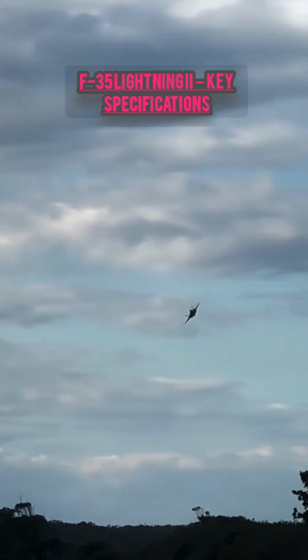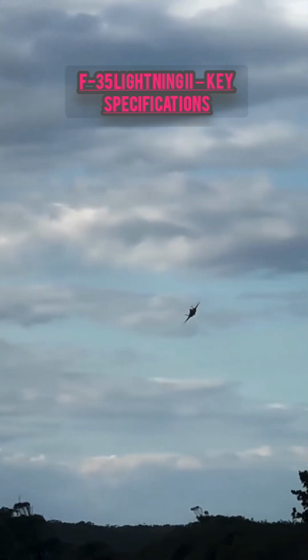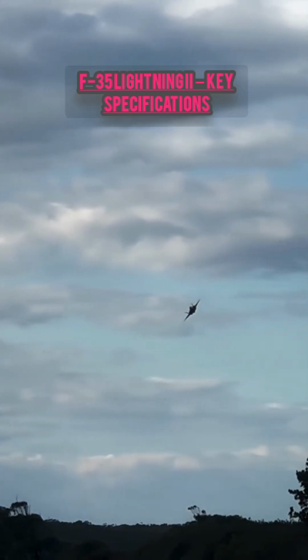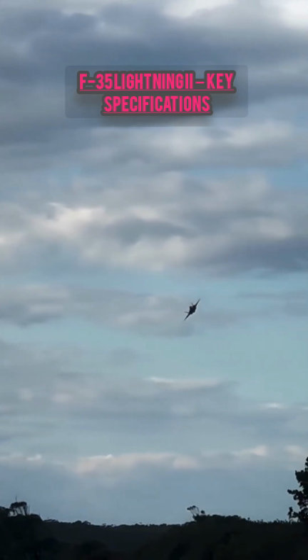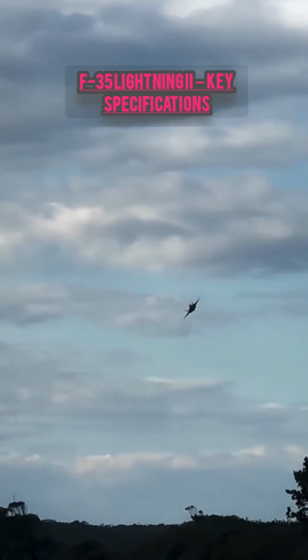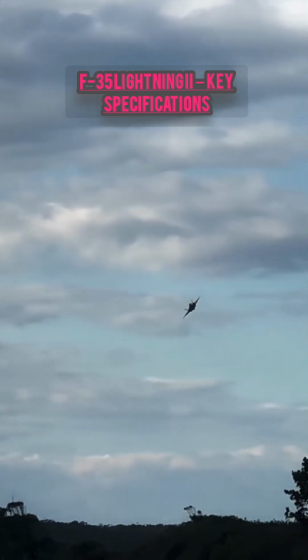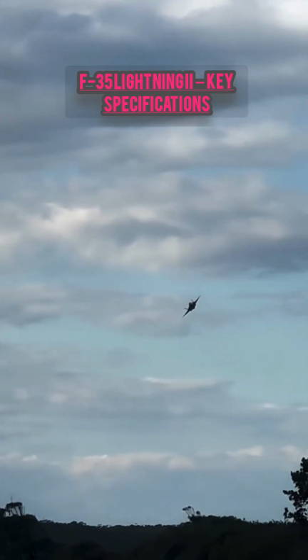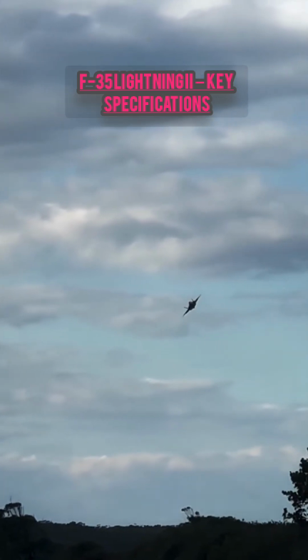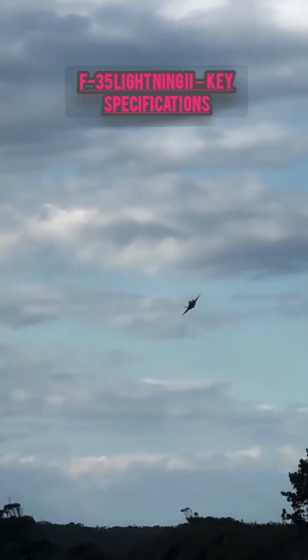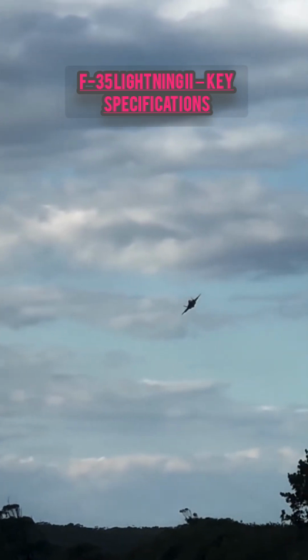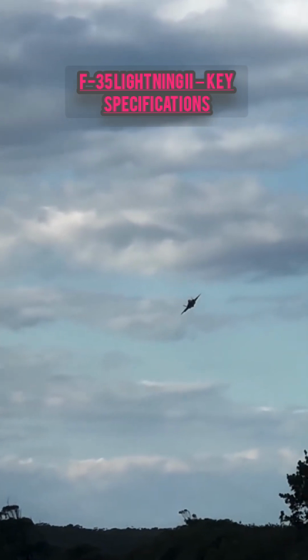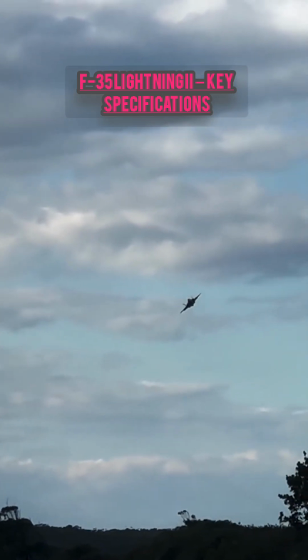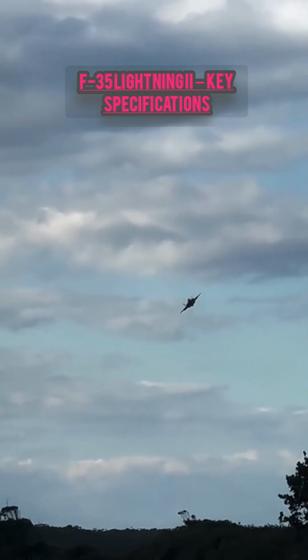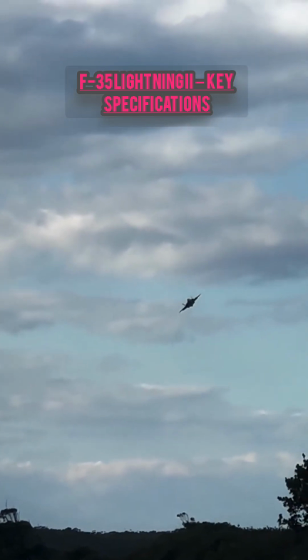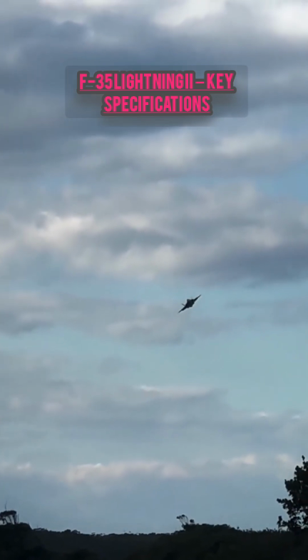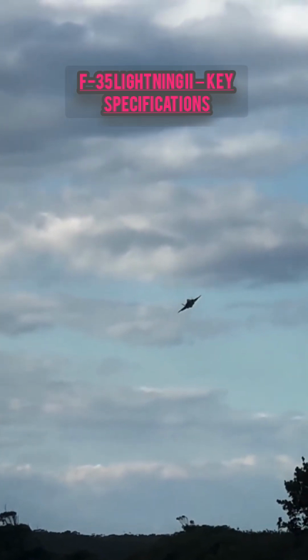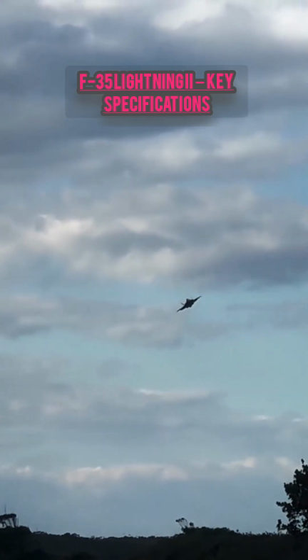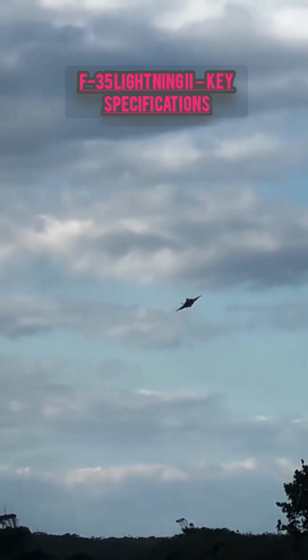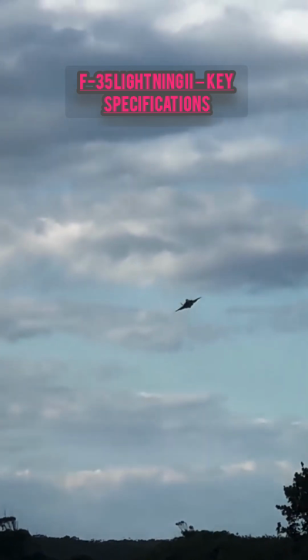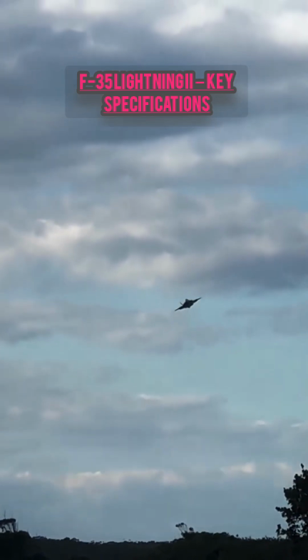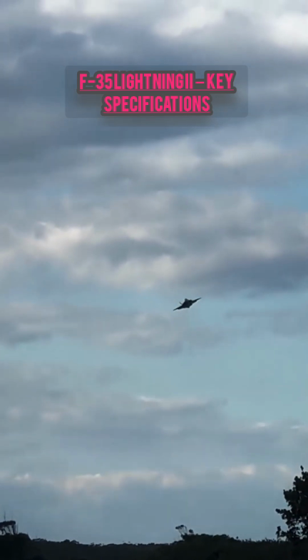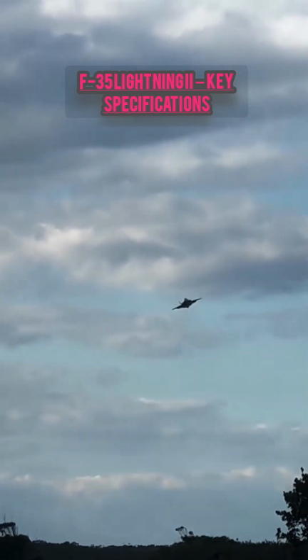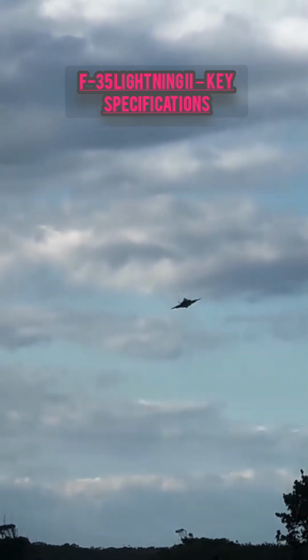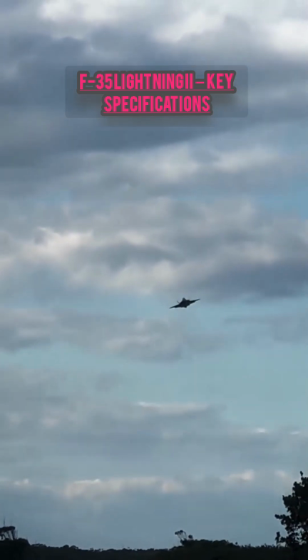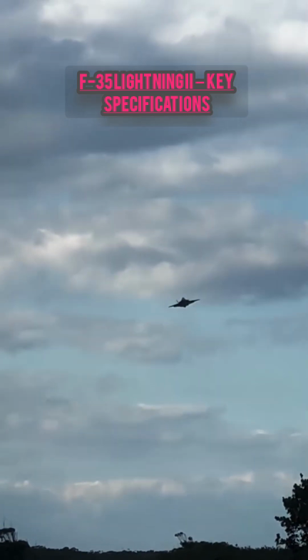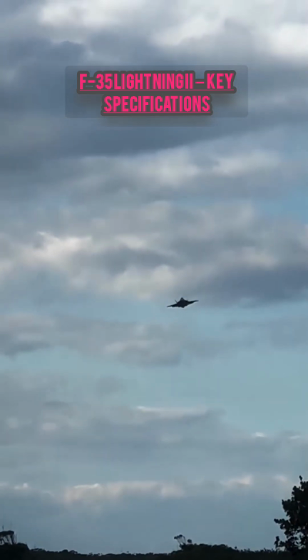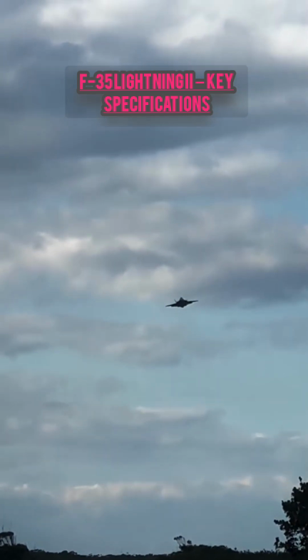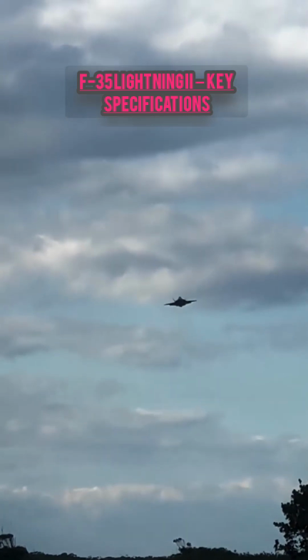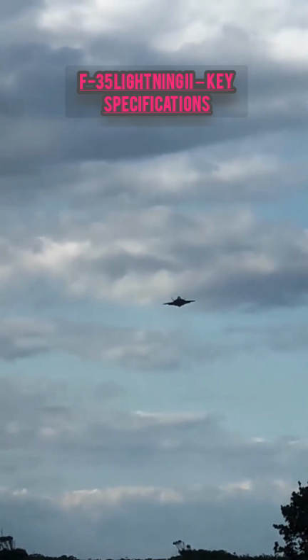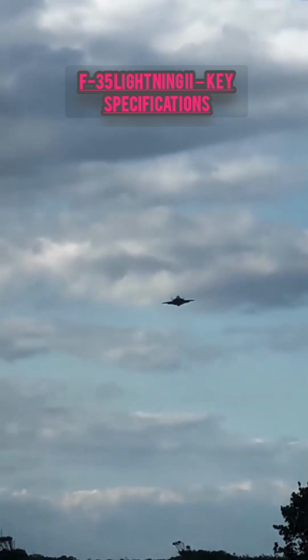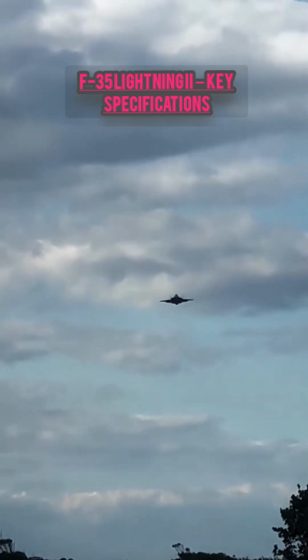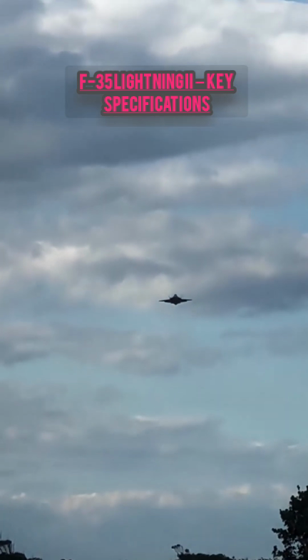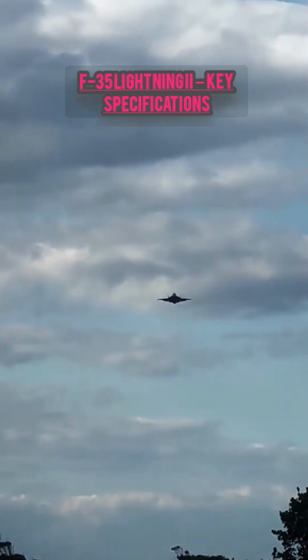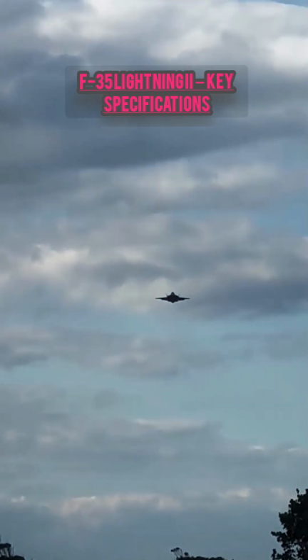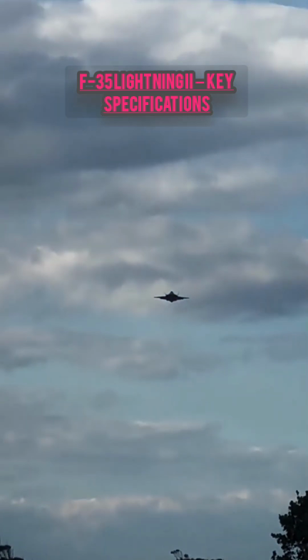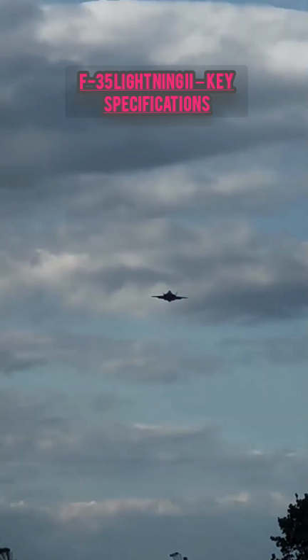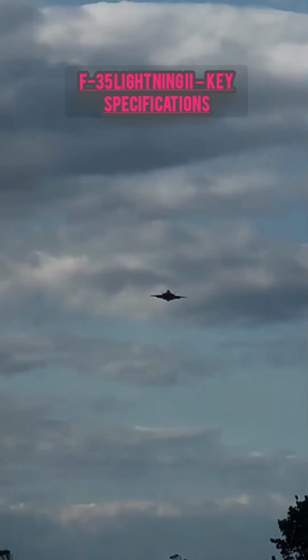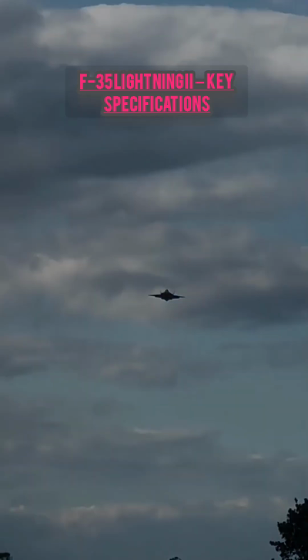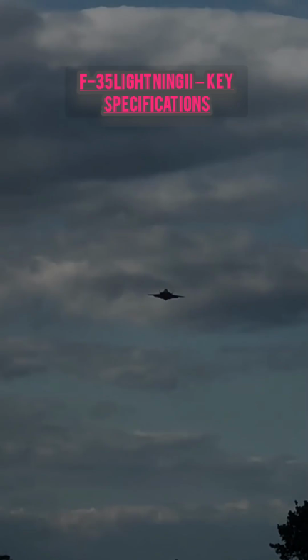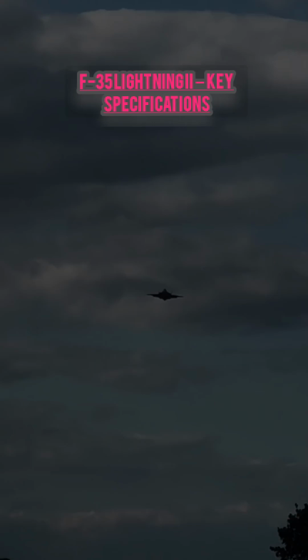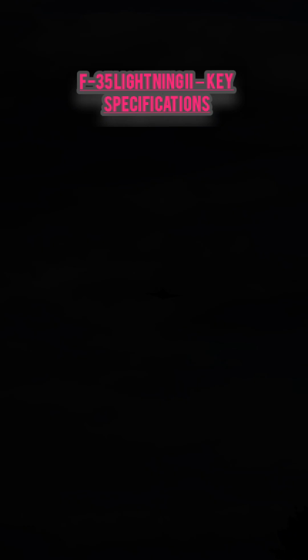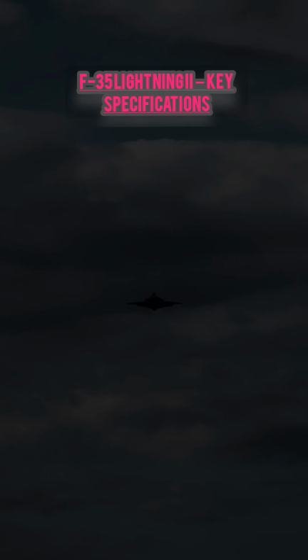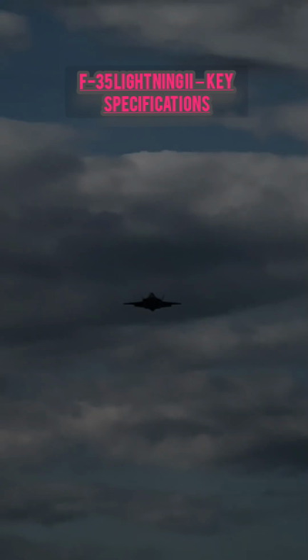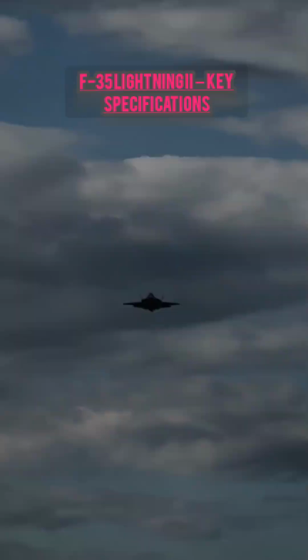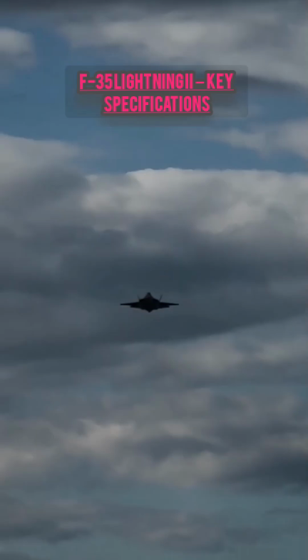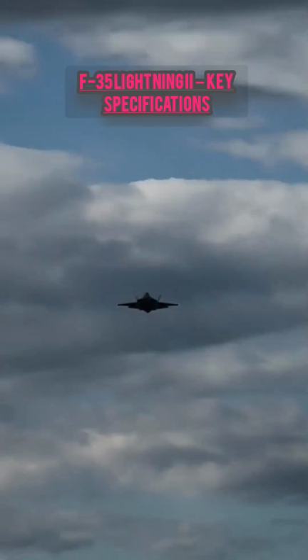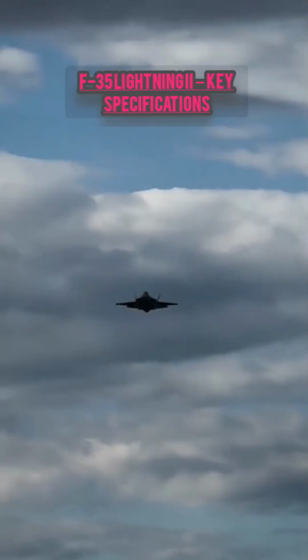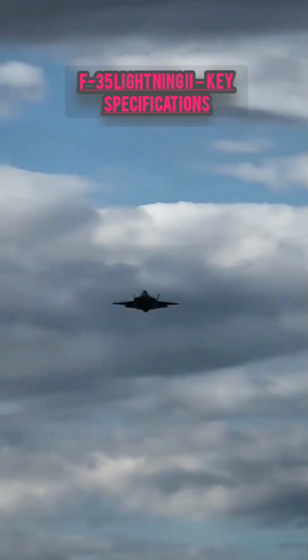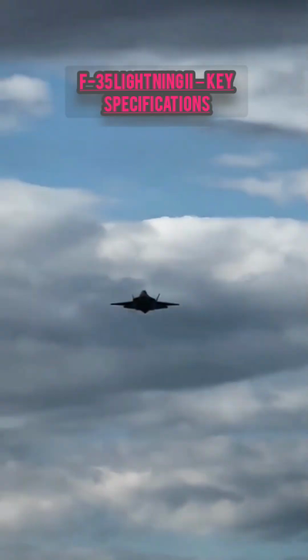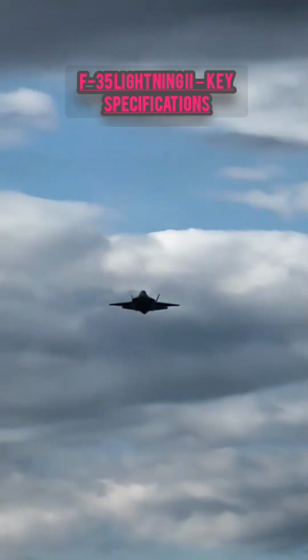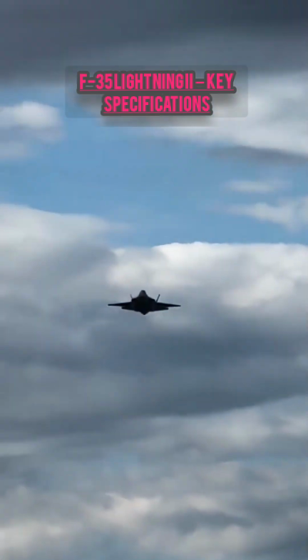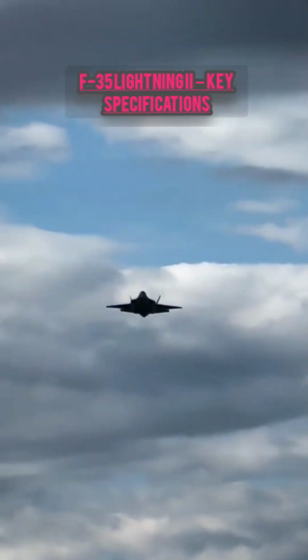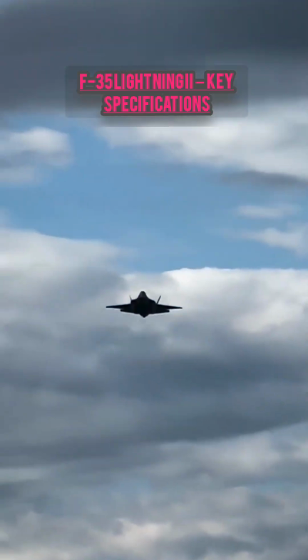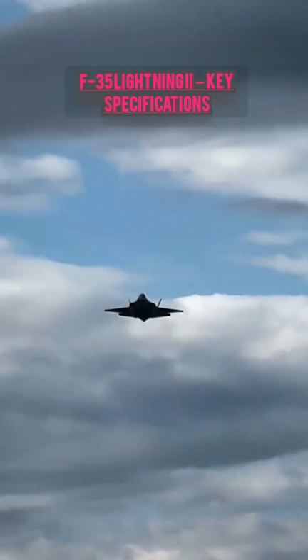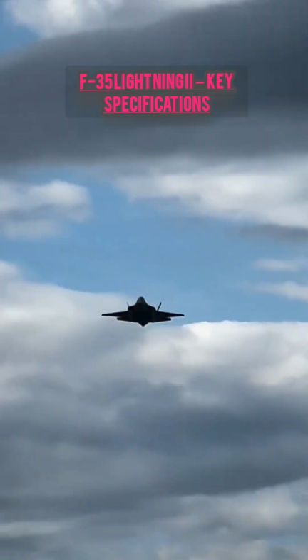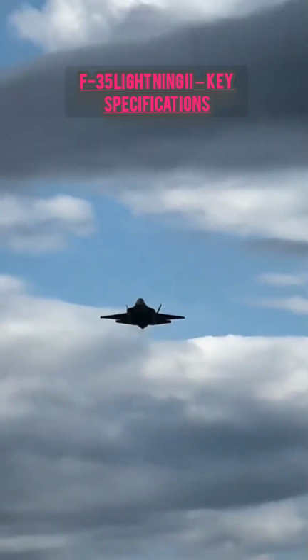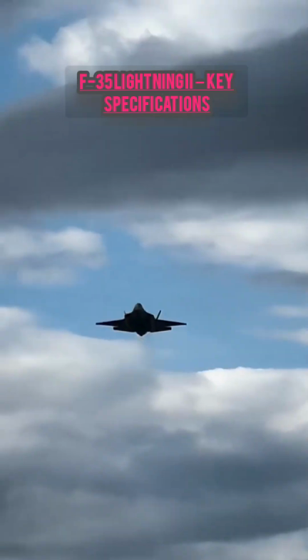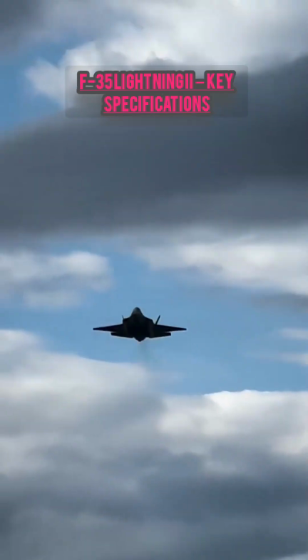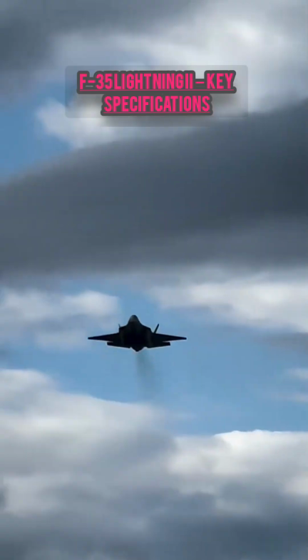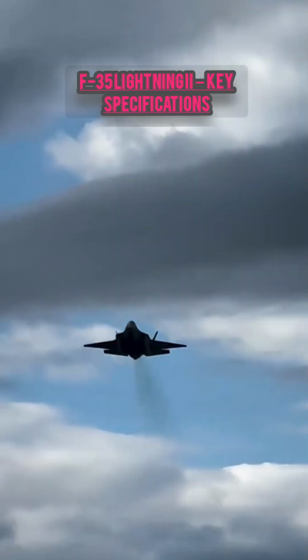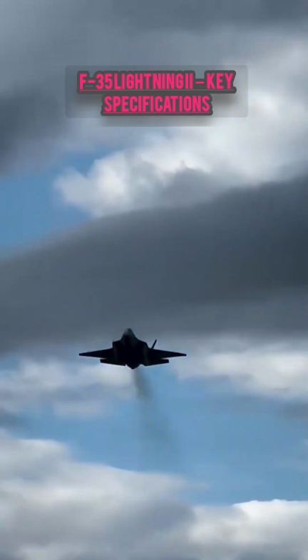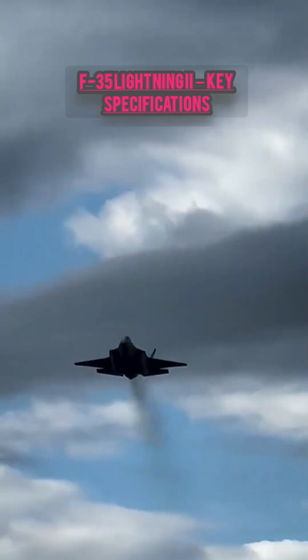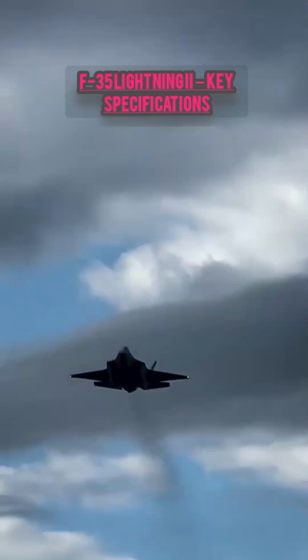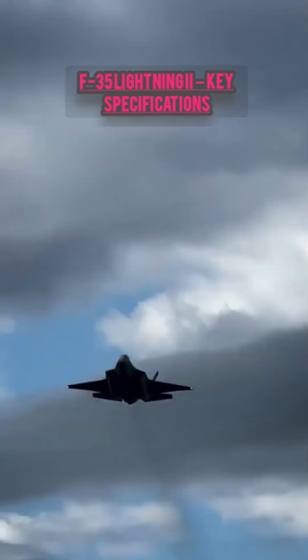Engine: single Pratt and Whitney F-135 engine. Stealth-designed to evade radar with stealth technology.